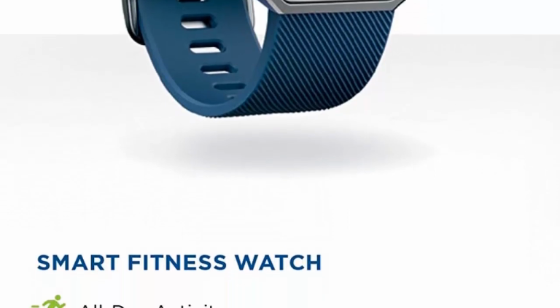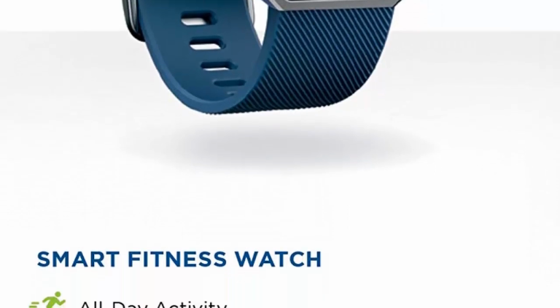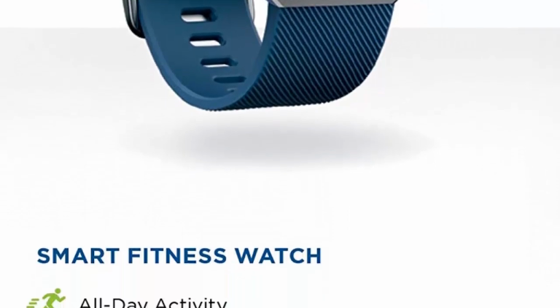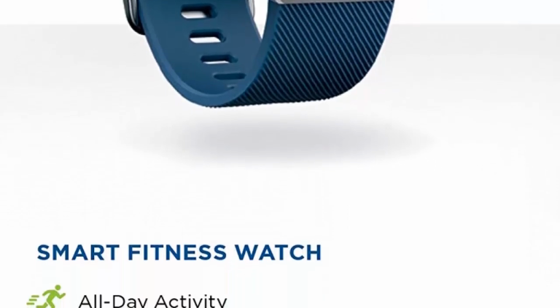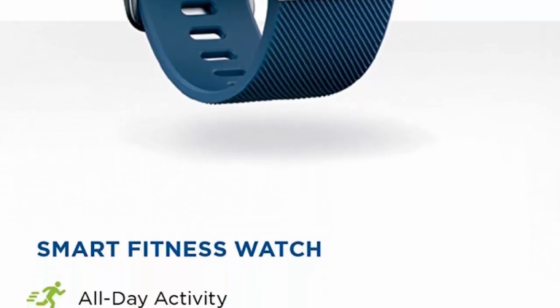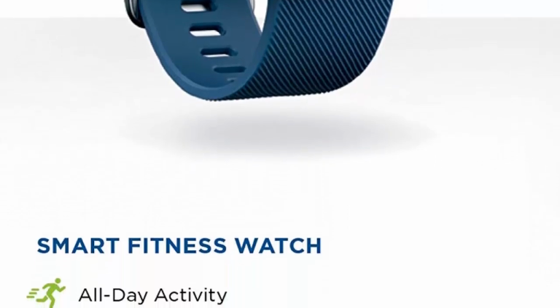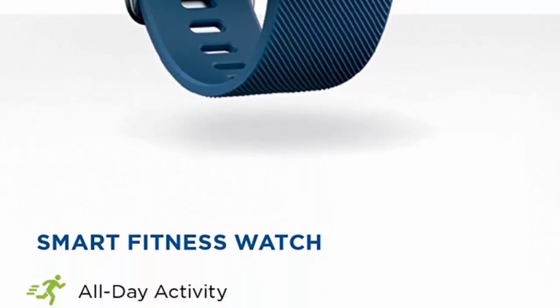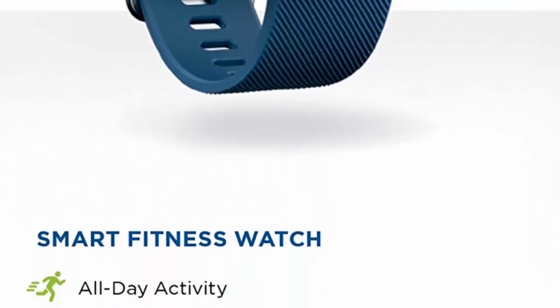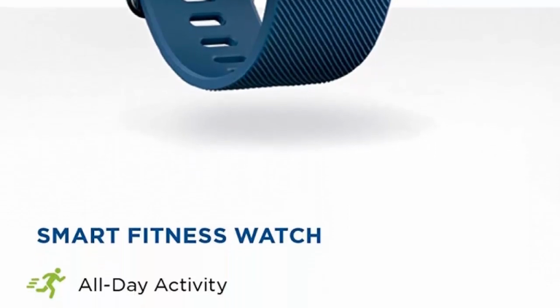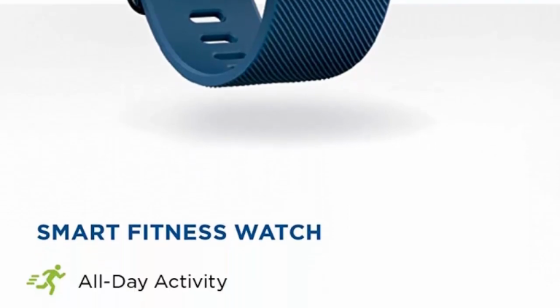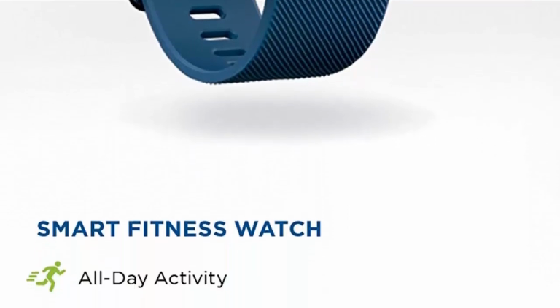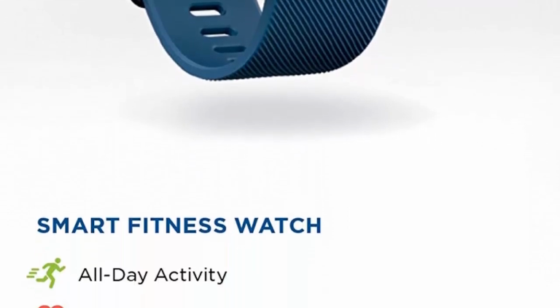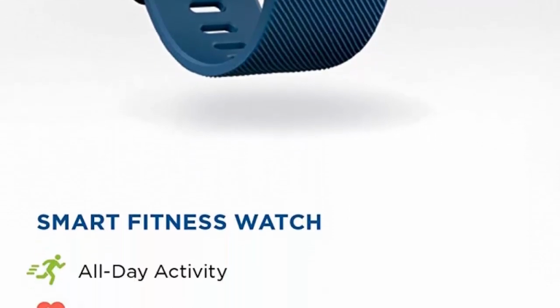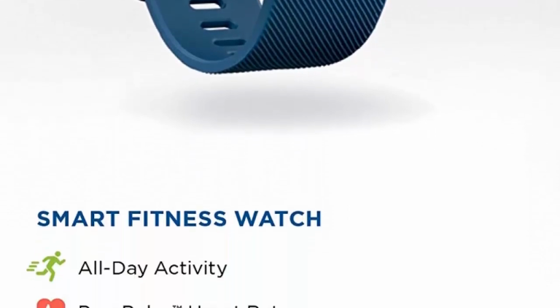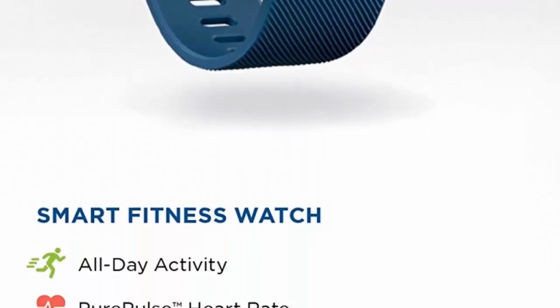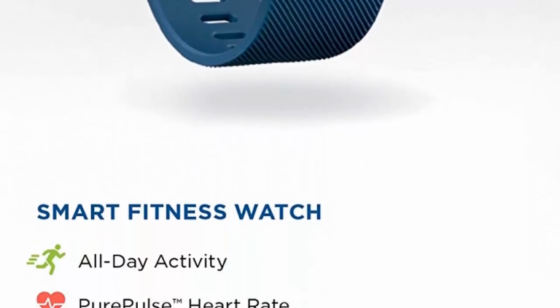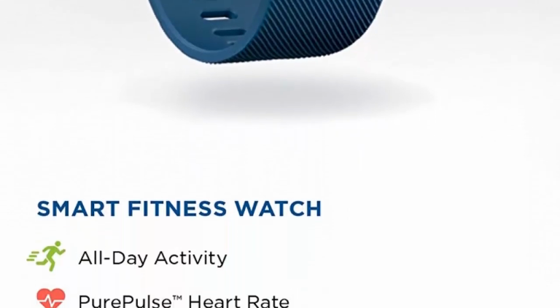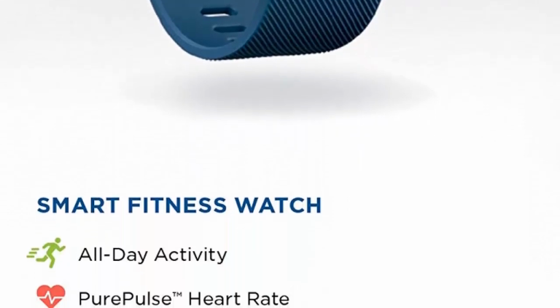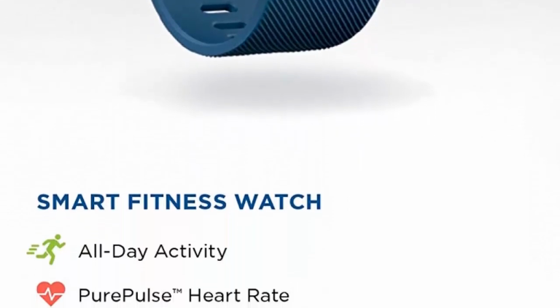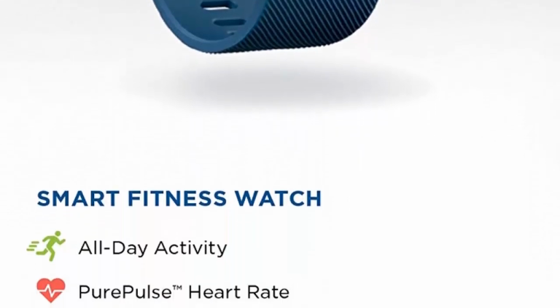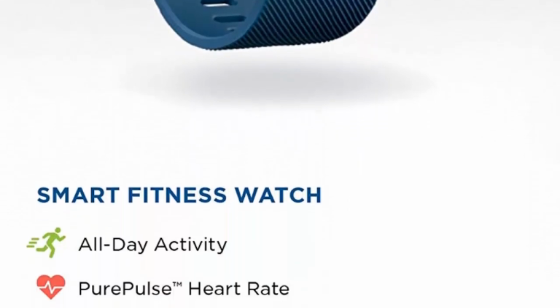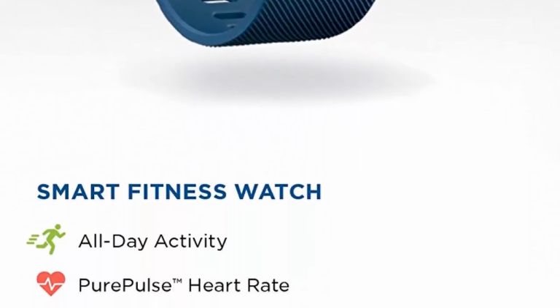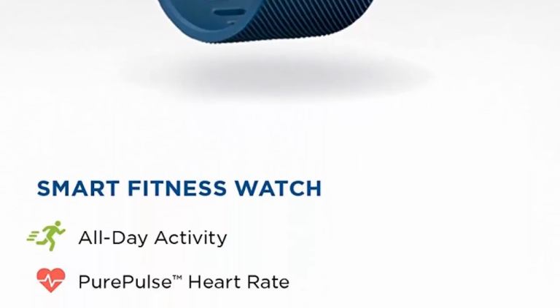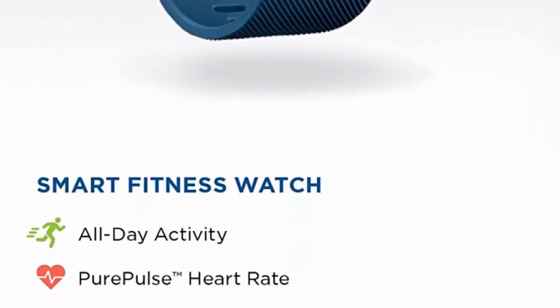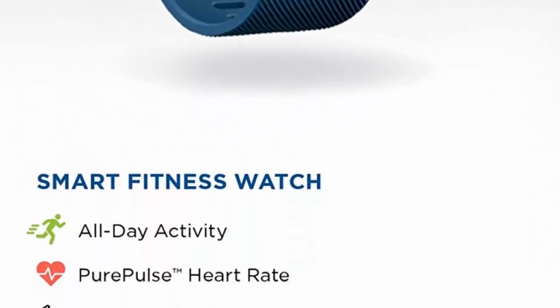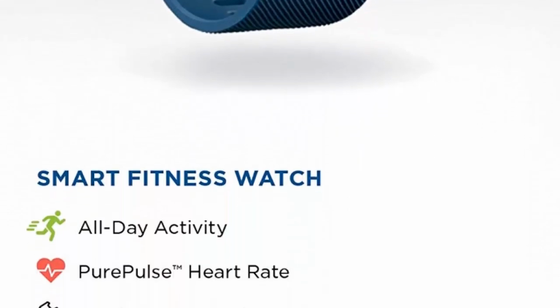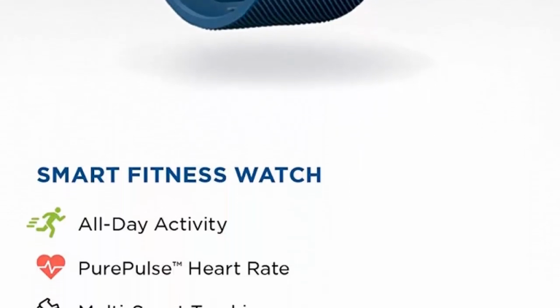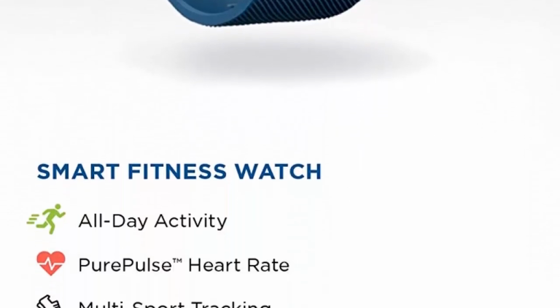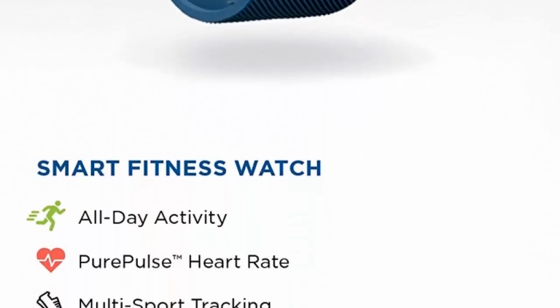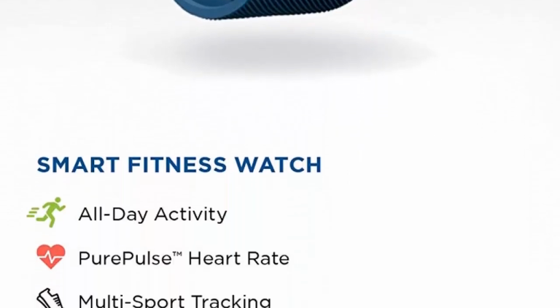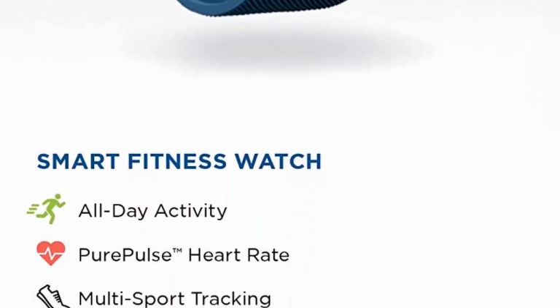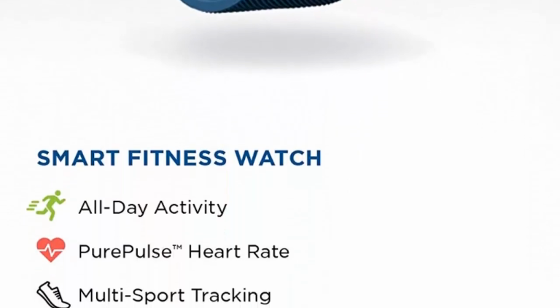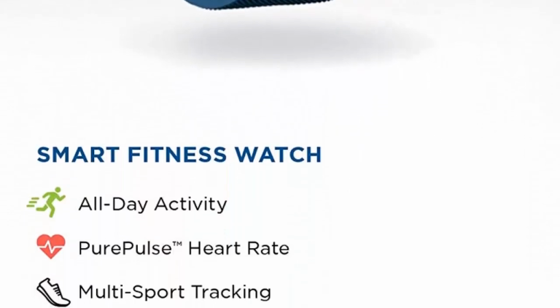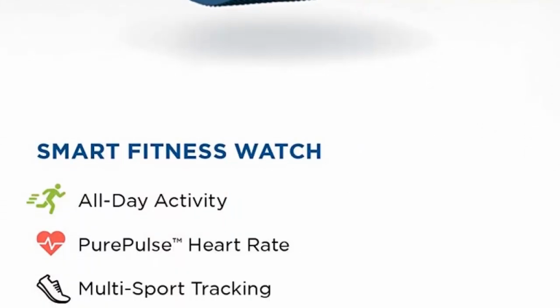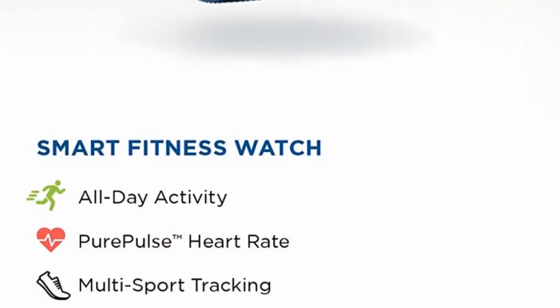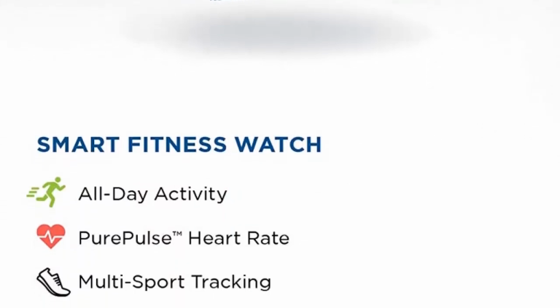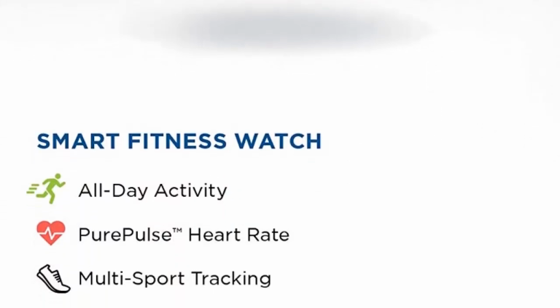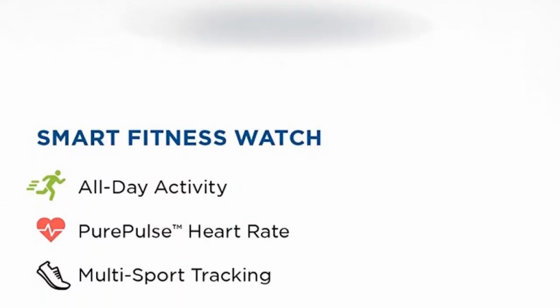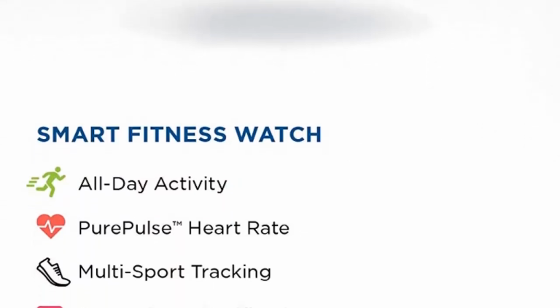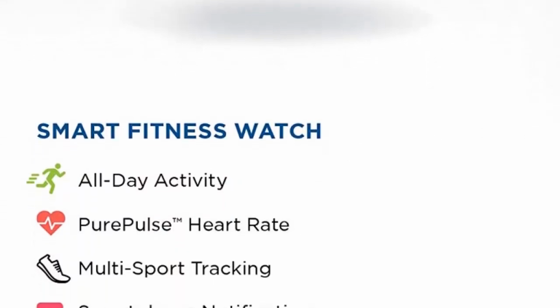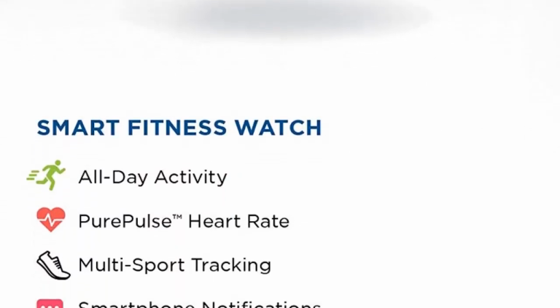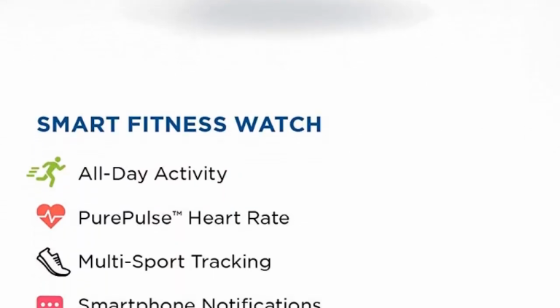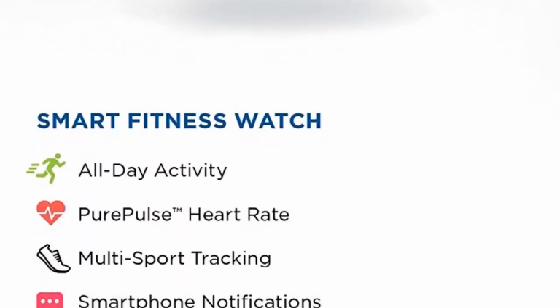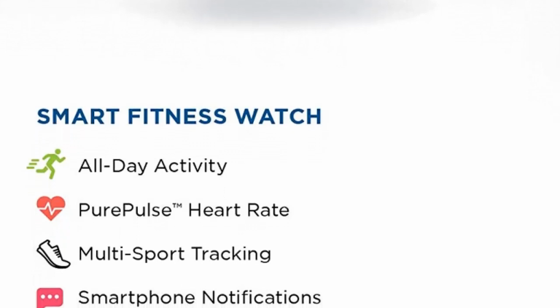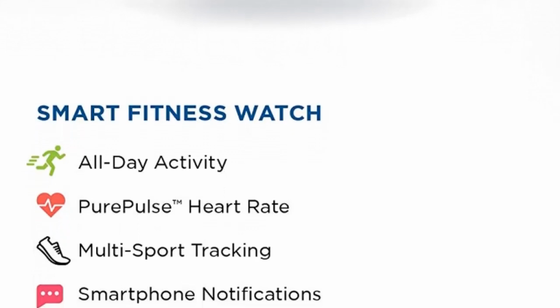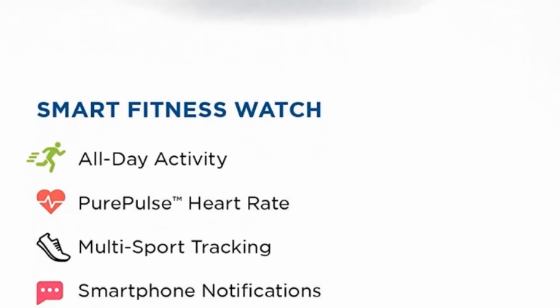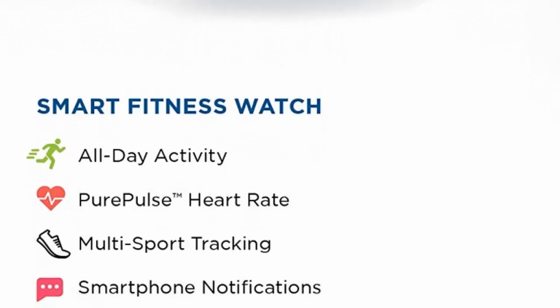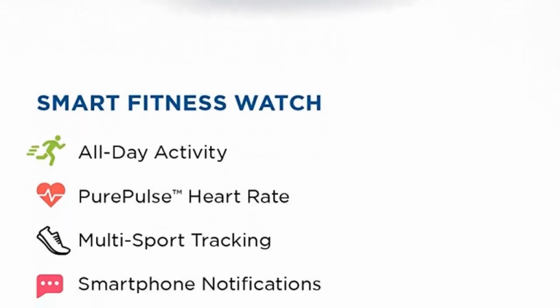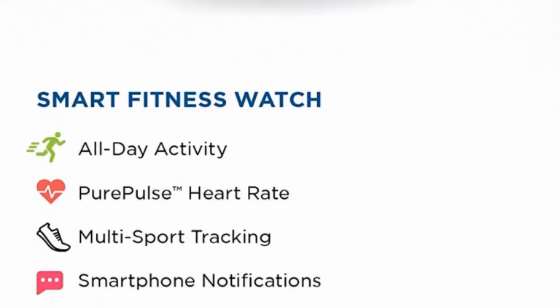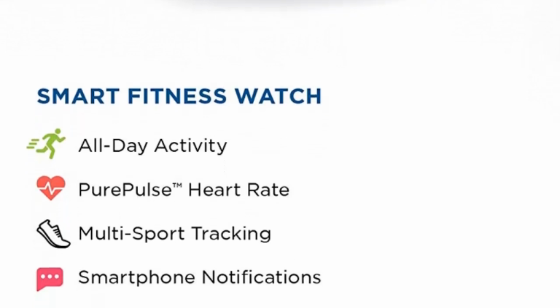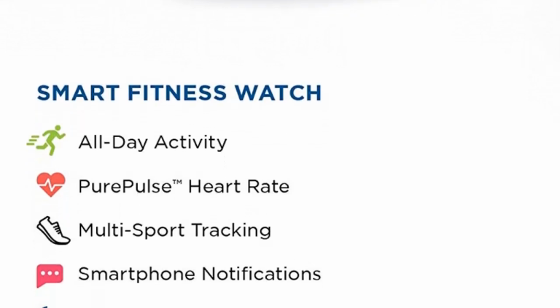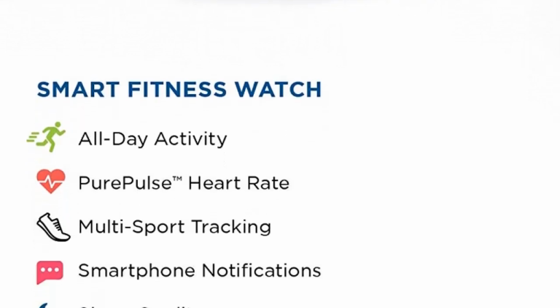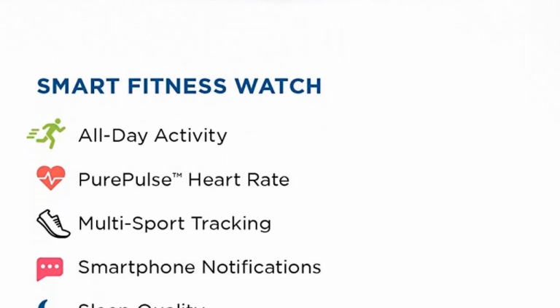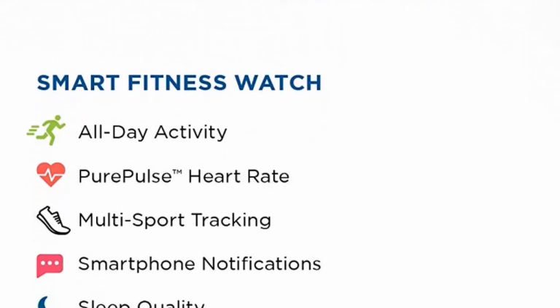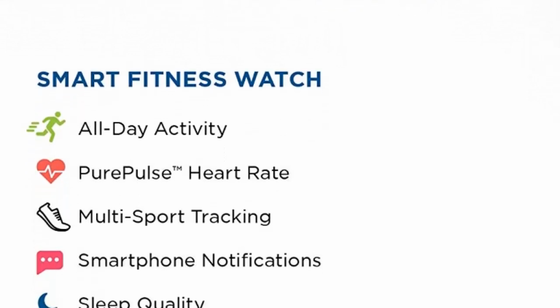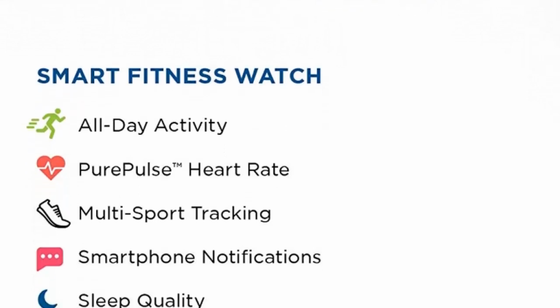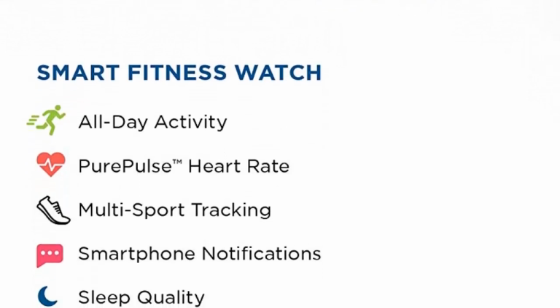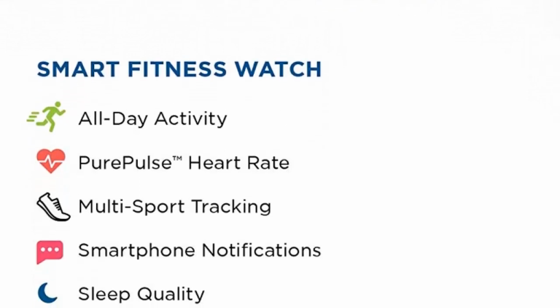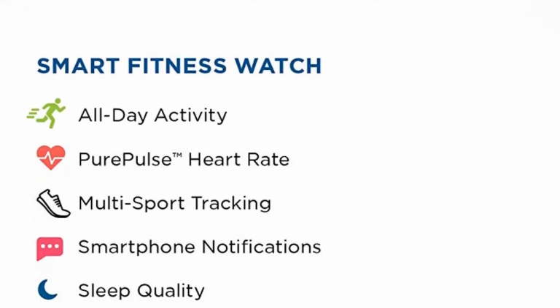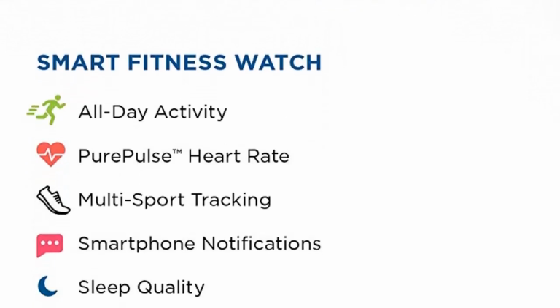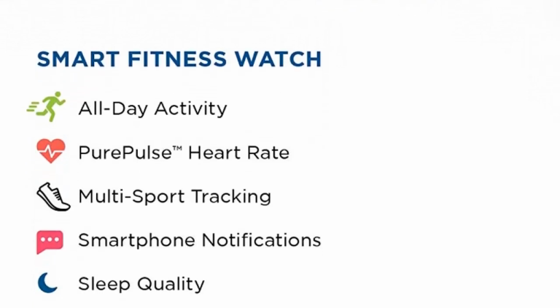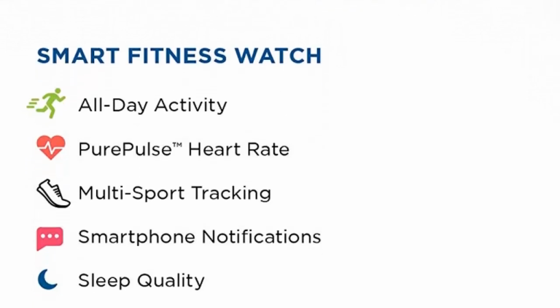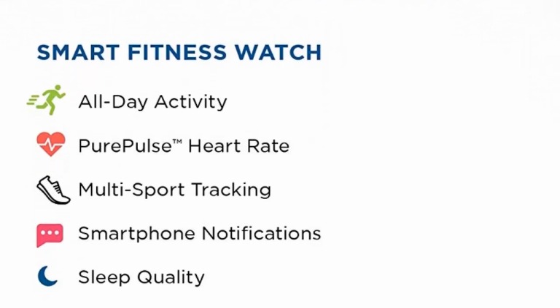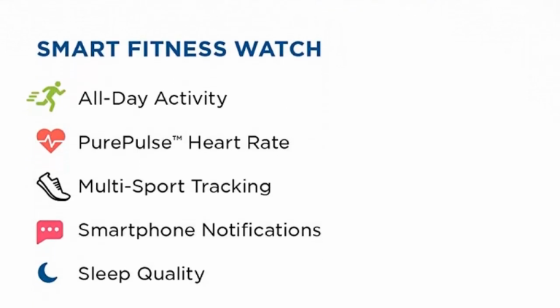With all this and more, Fitbit Blaze has everything you need to reach your goals, packed into one sleek timepiece.